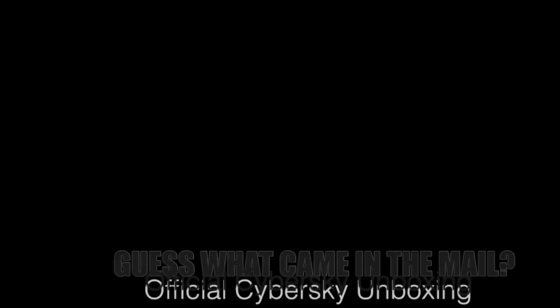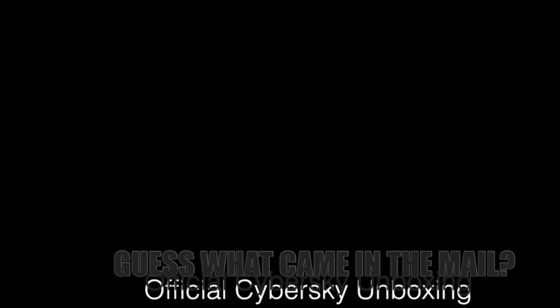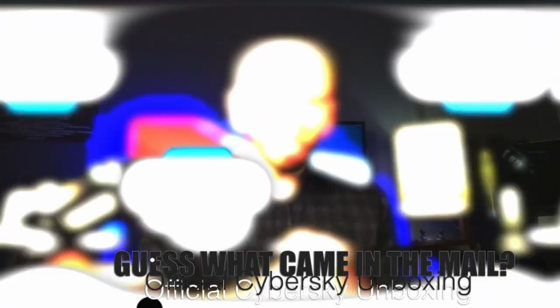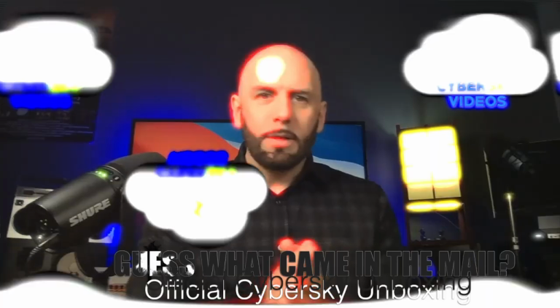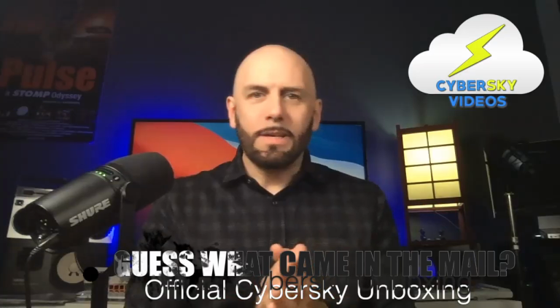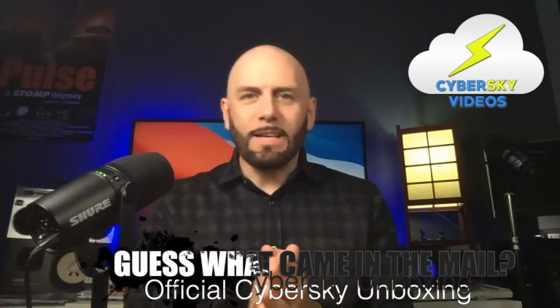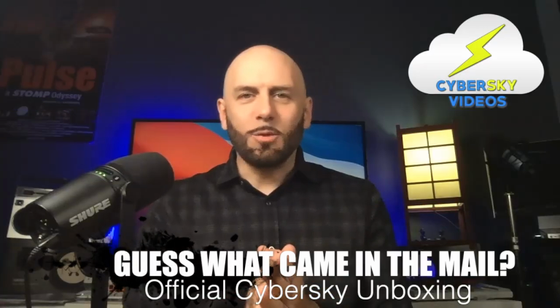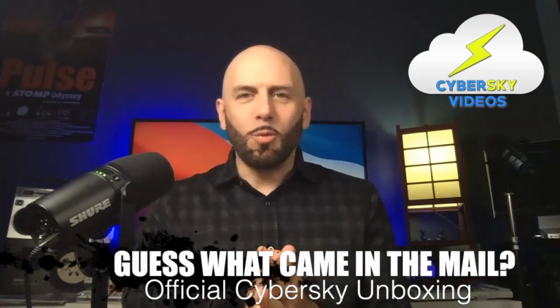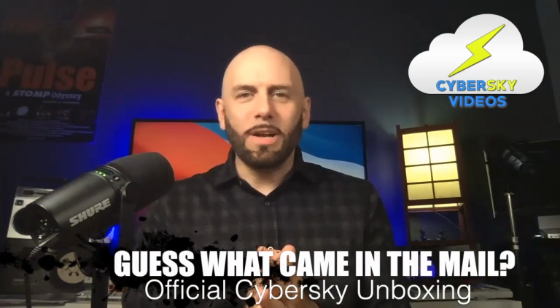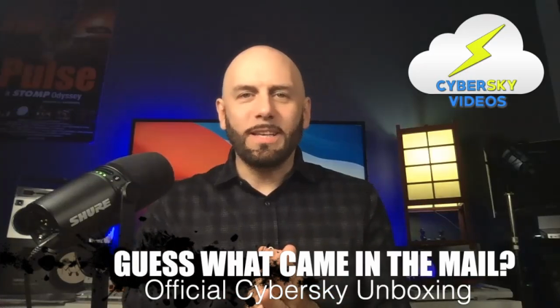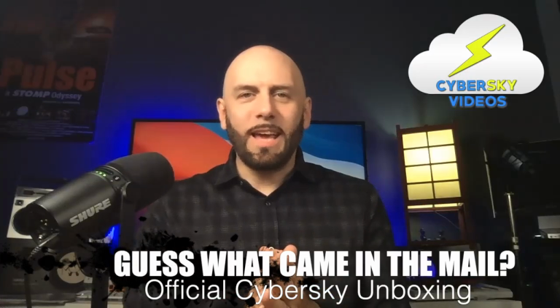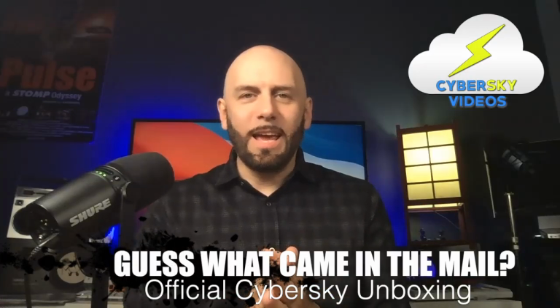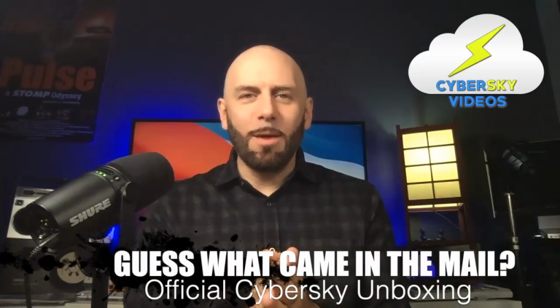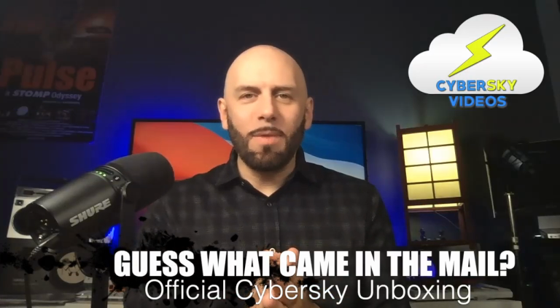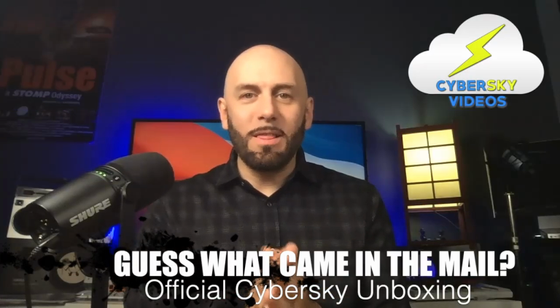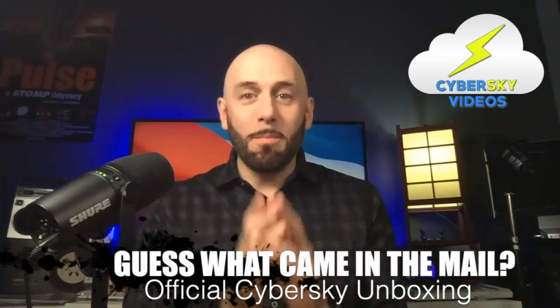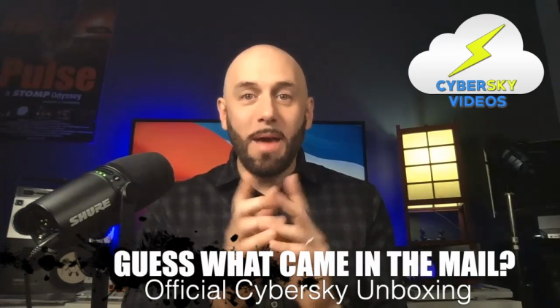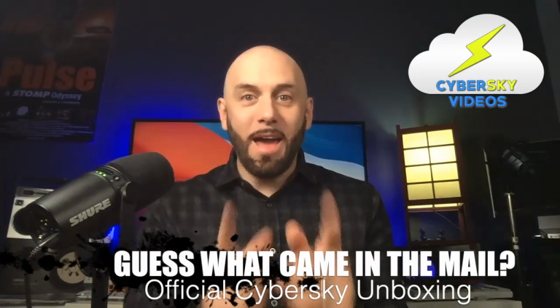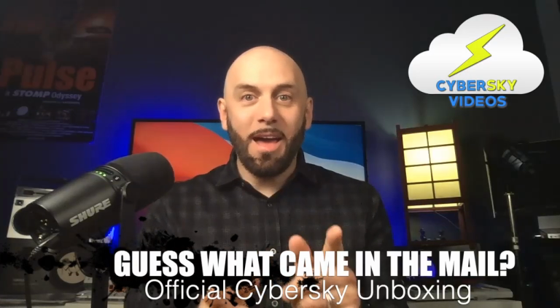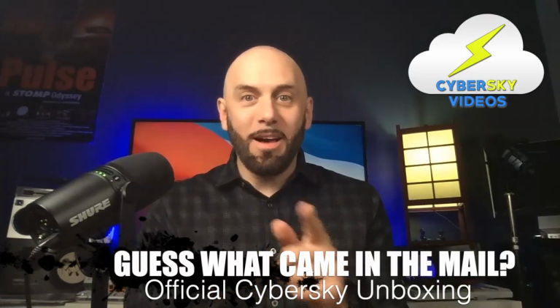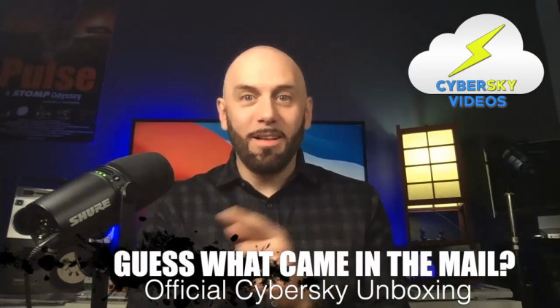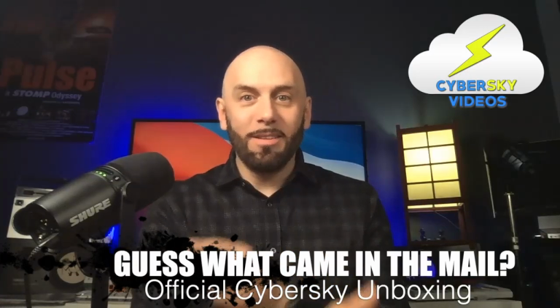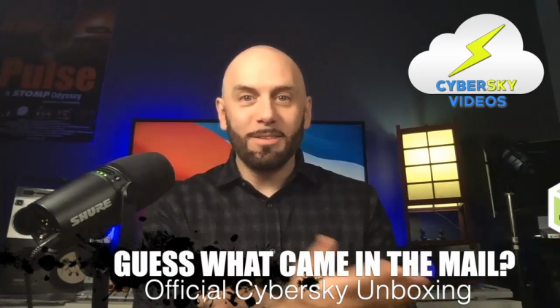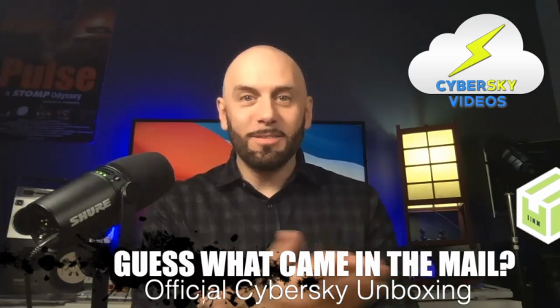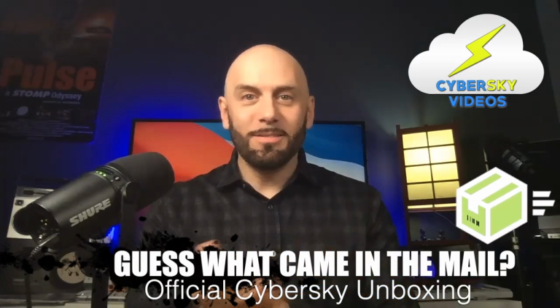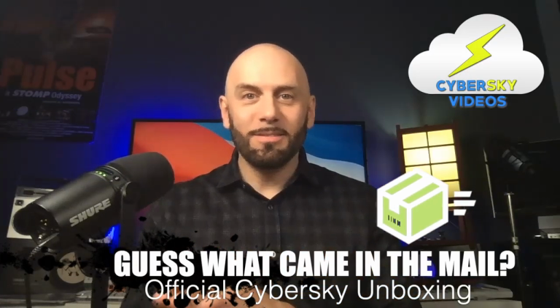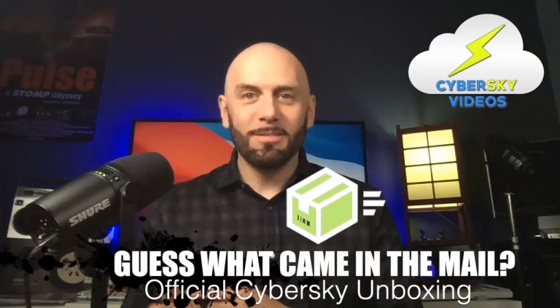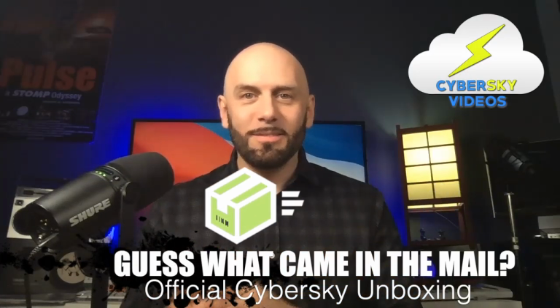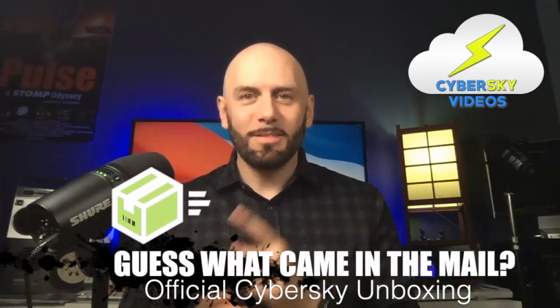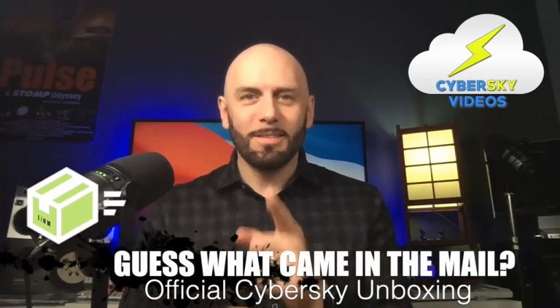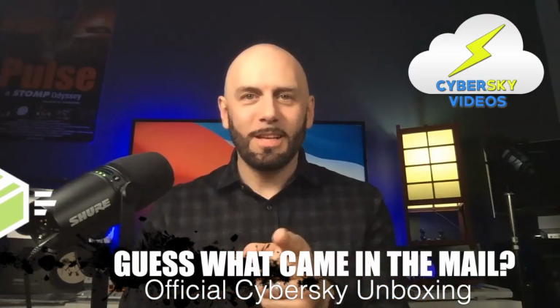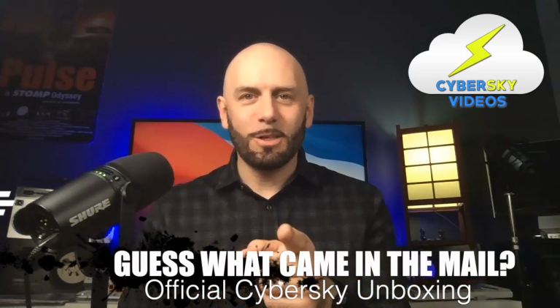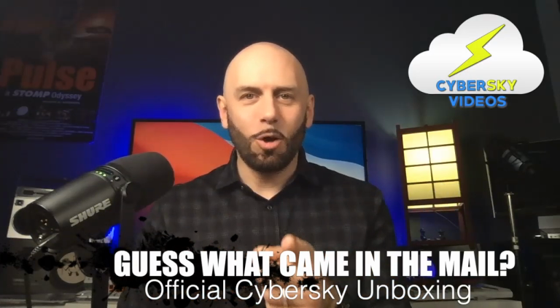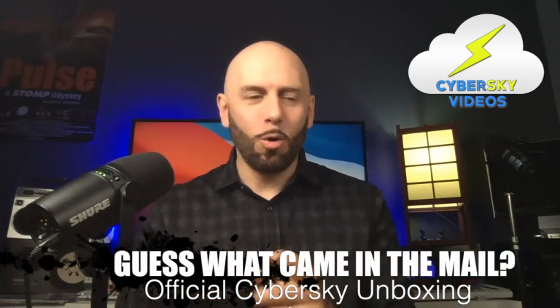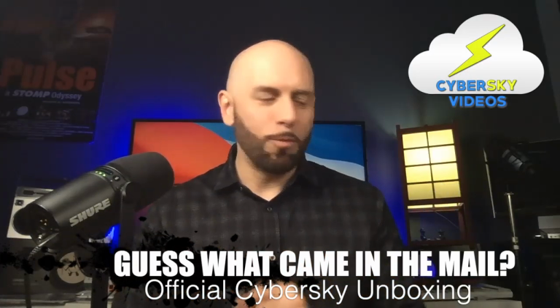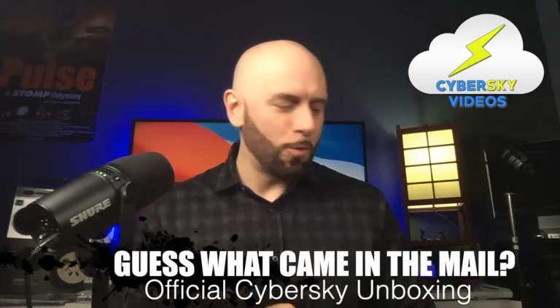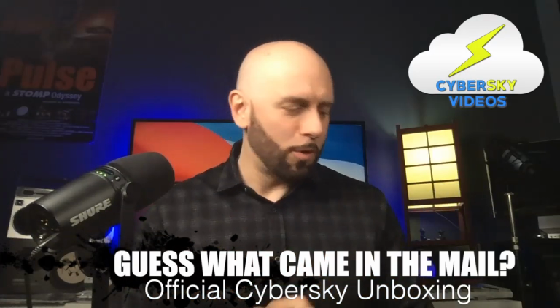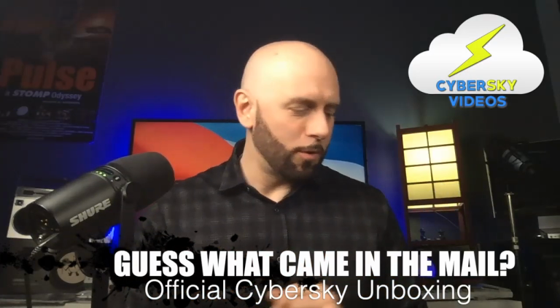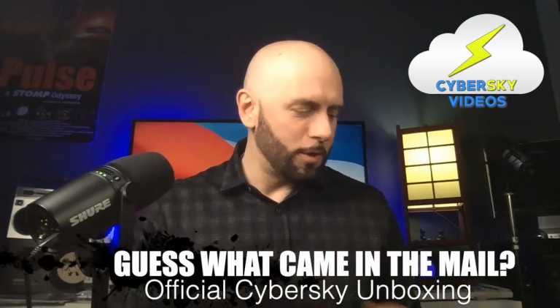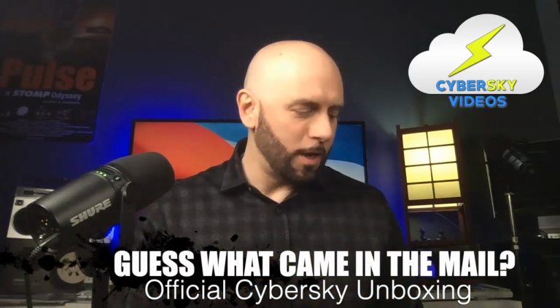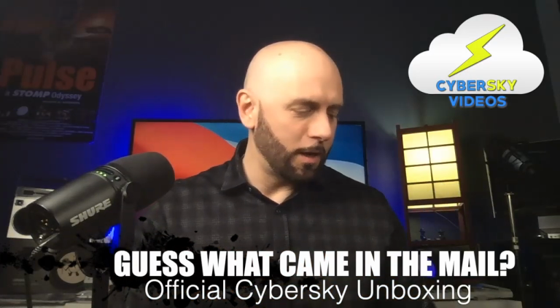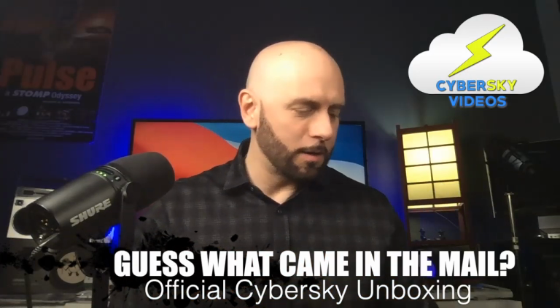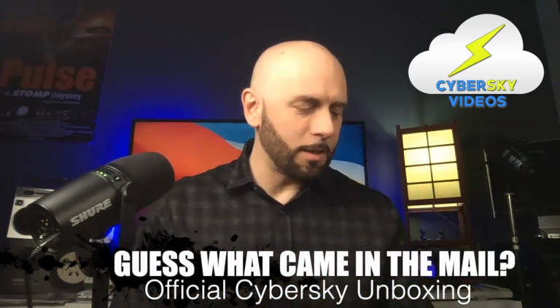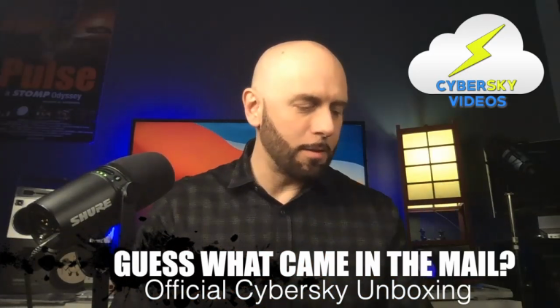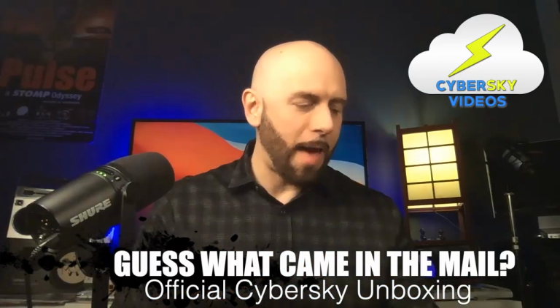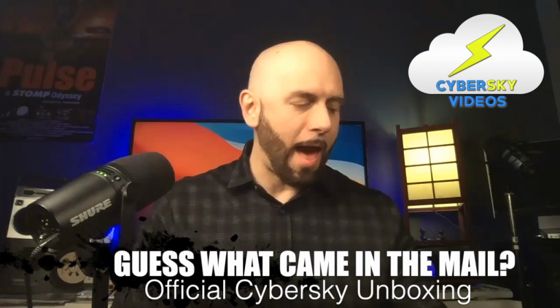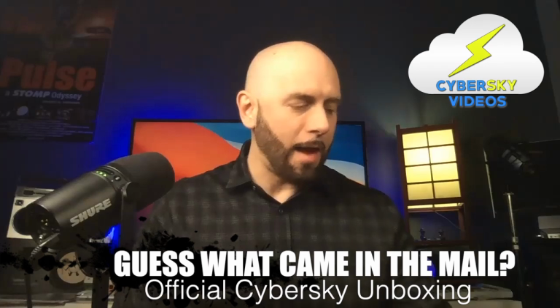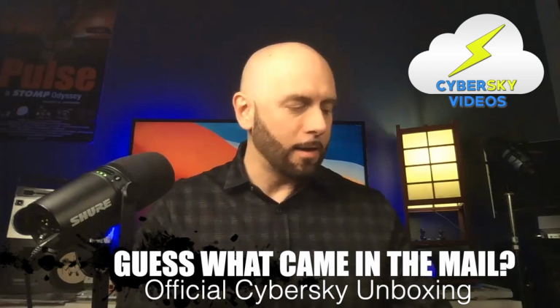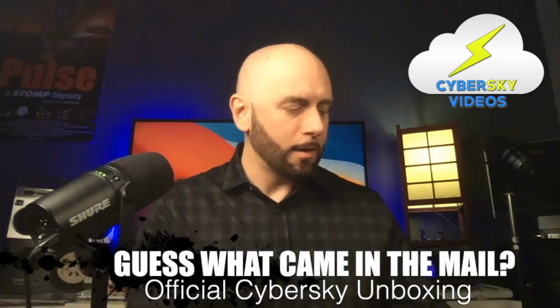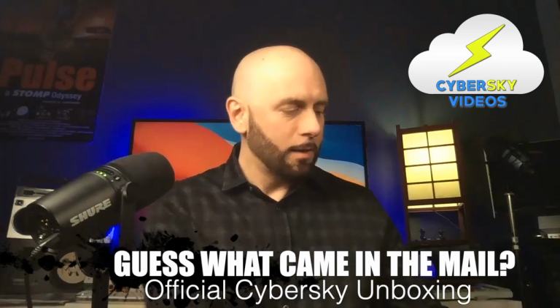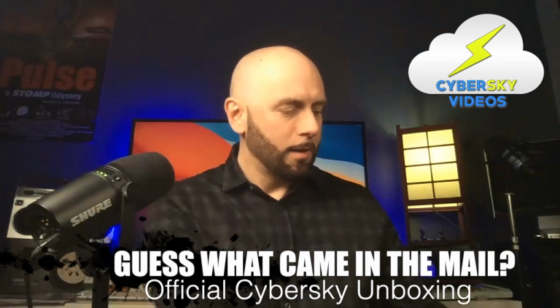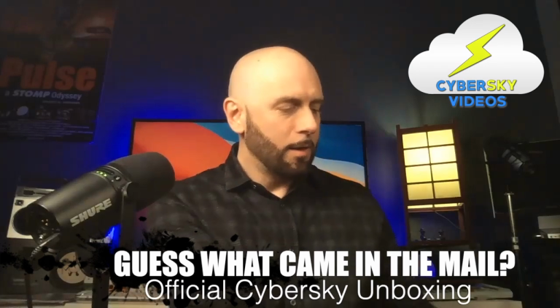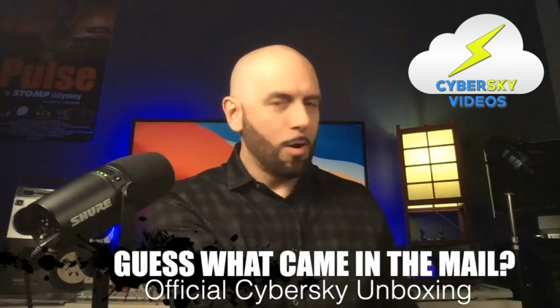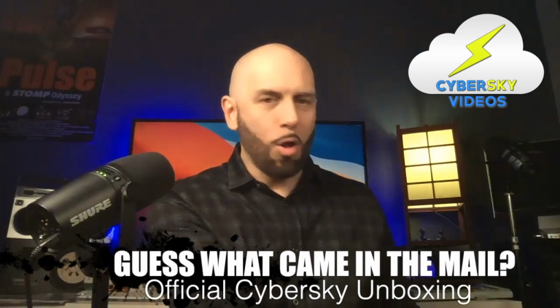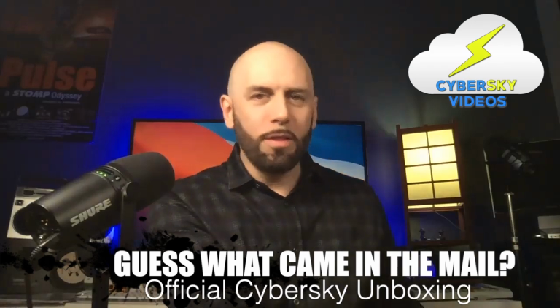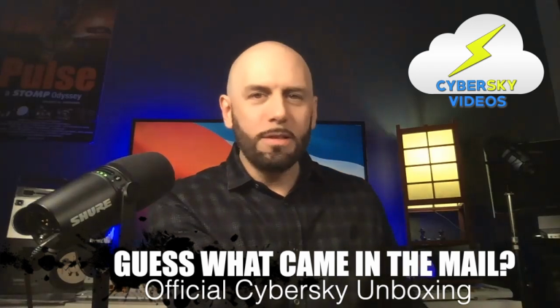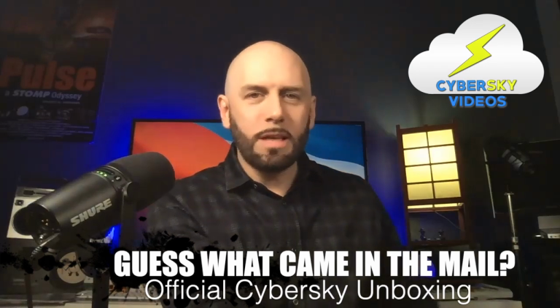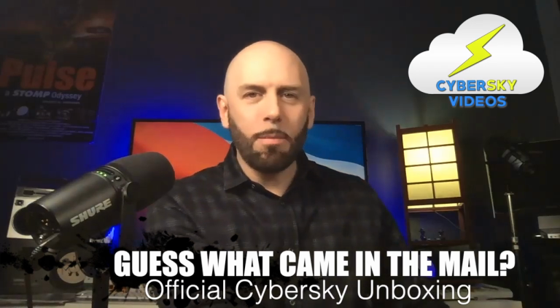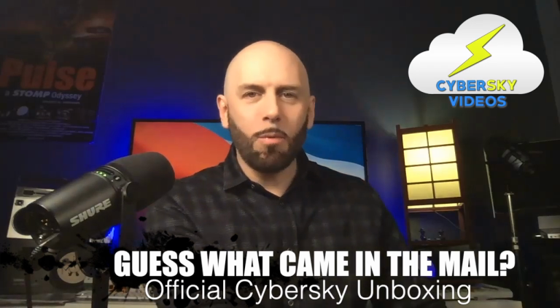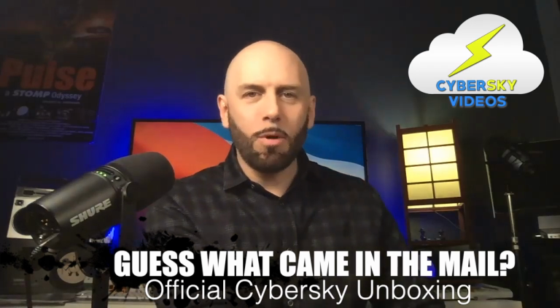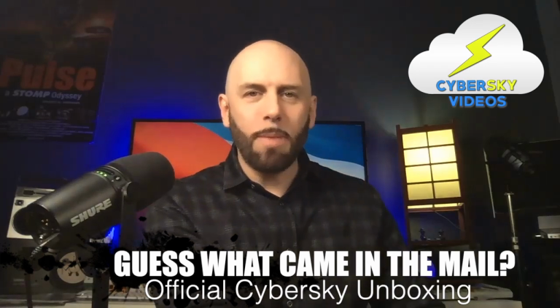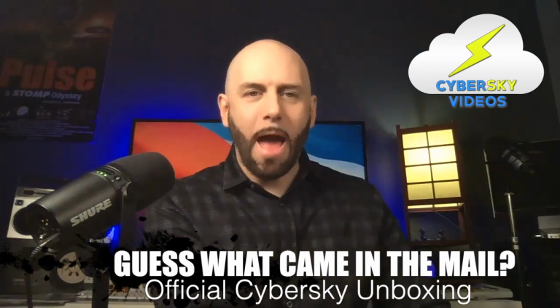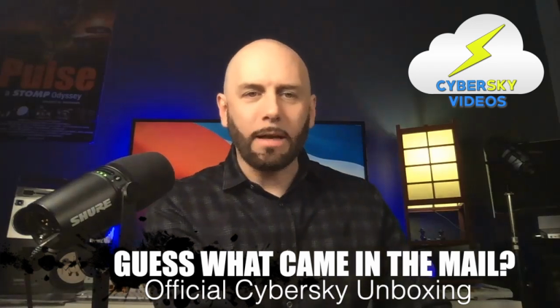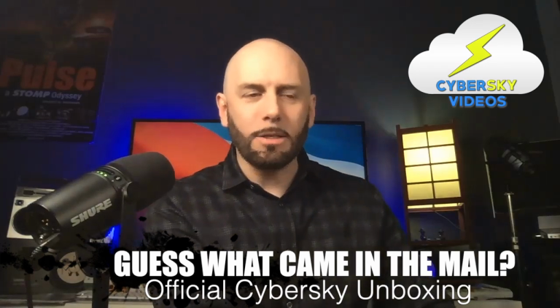Guess what came in the mail? Let's go for another dig into the bag. All of these came in one package.